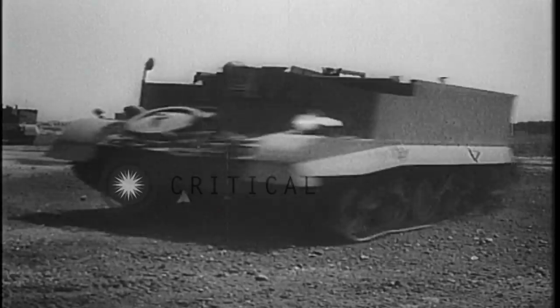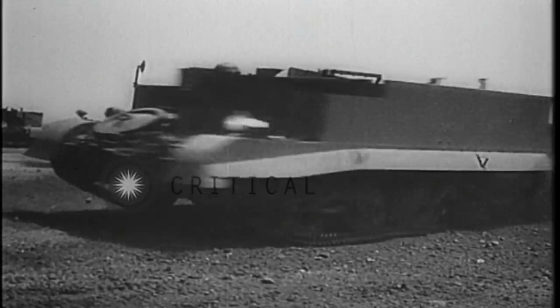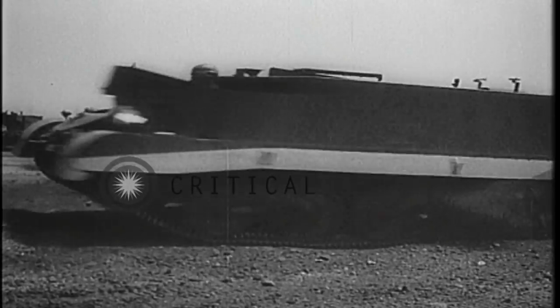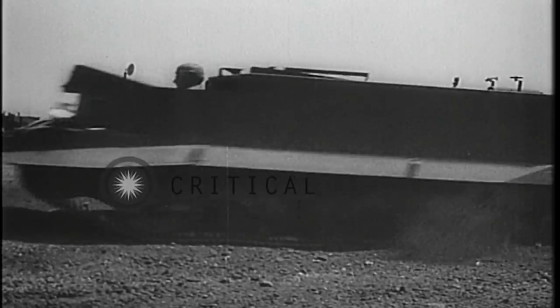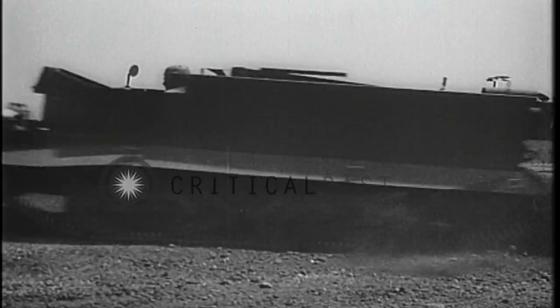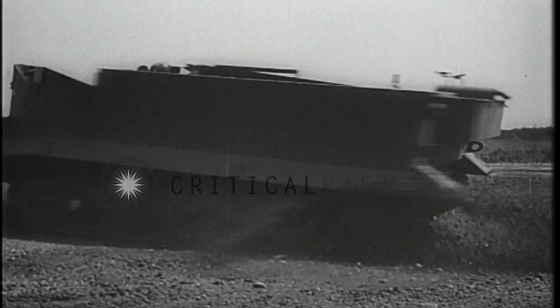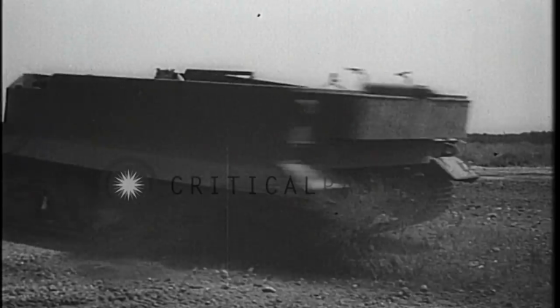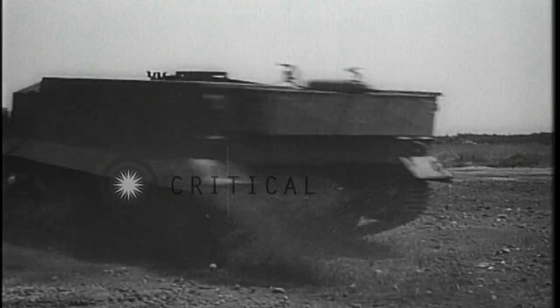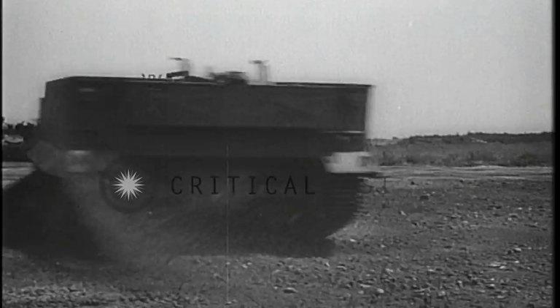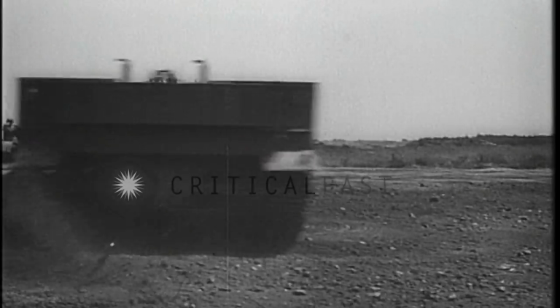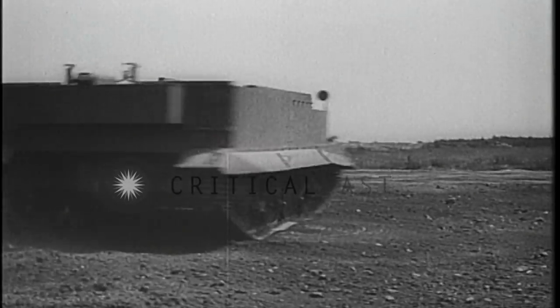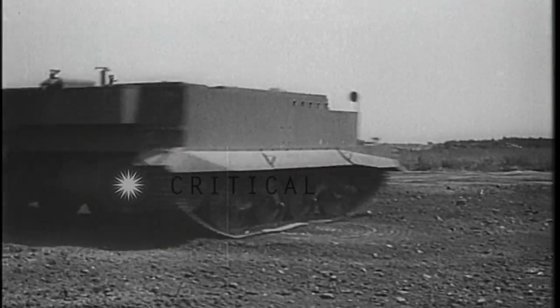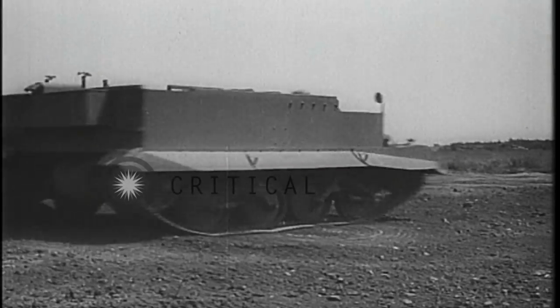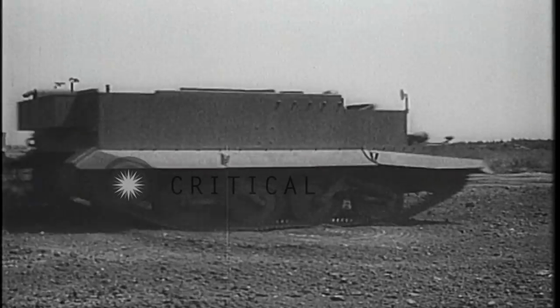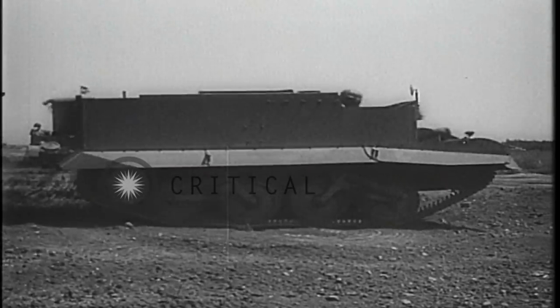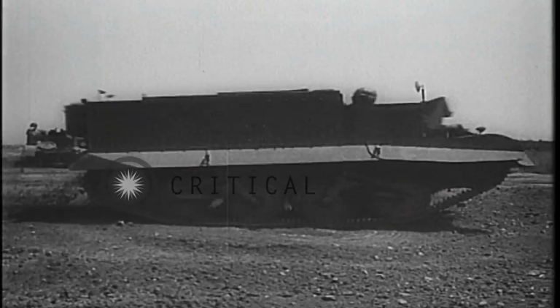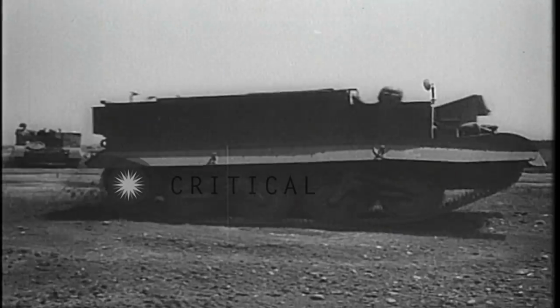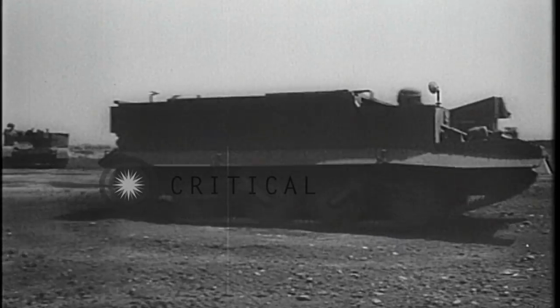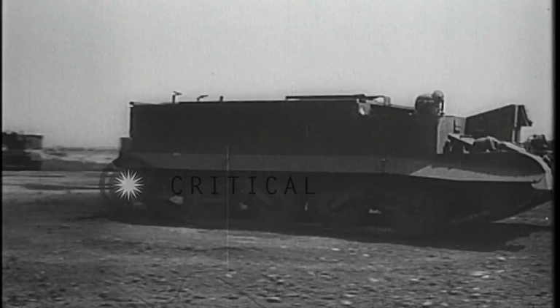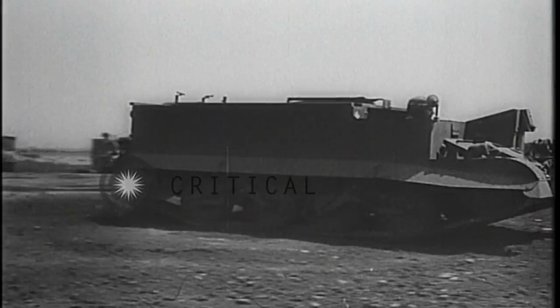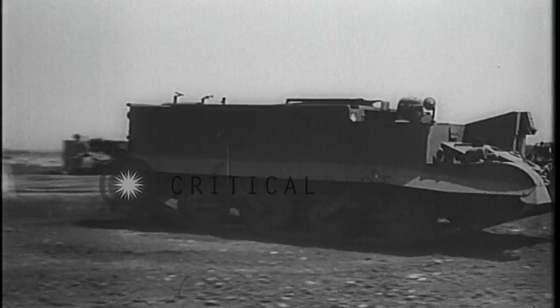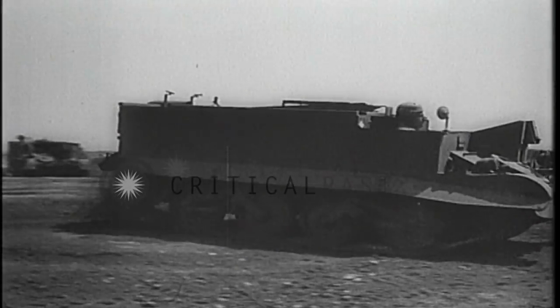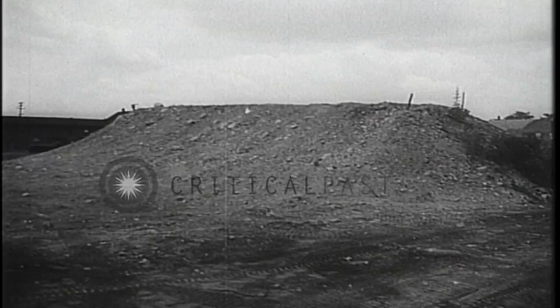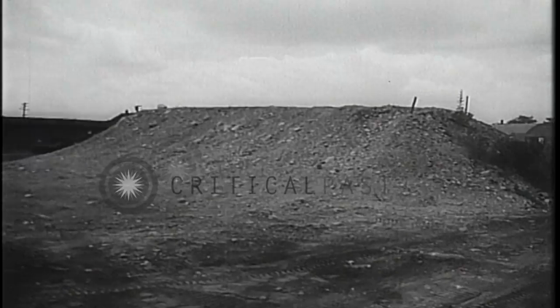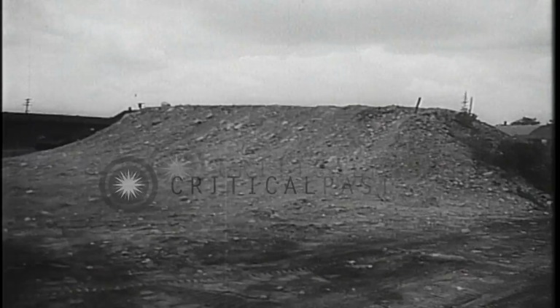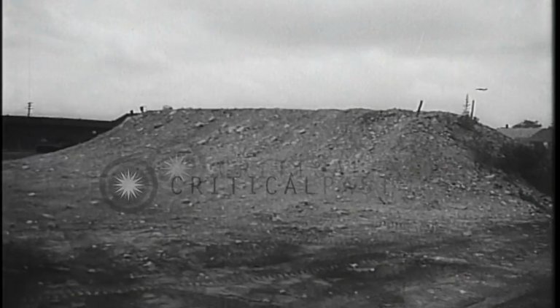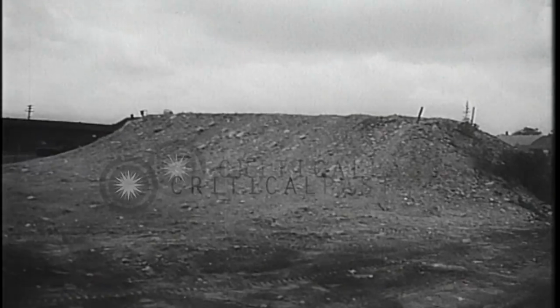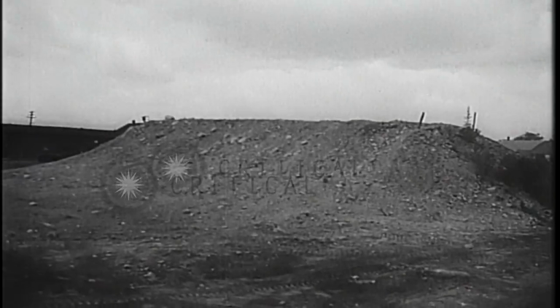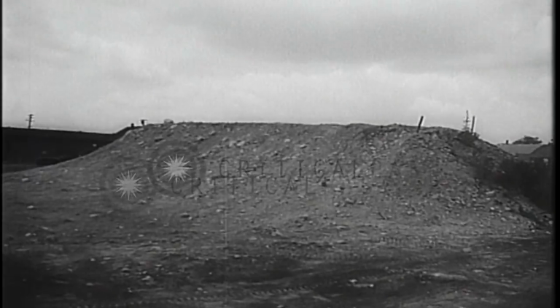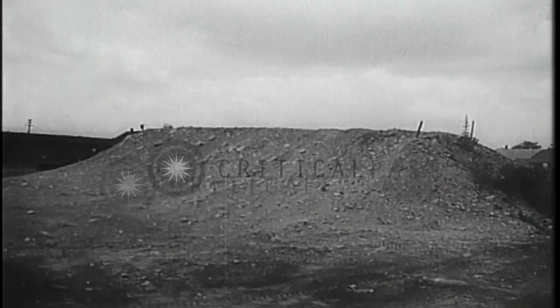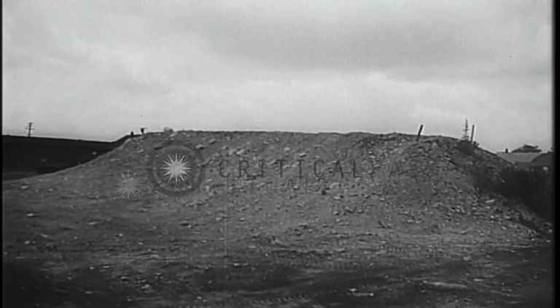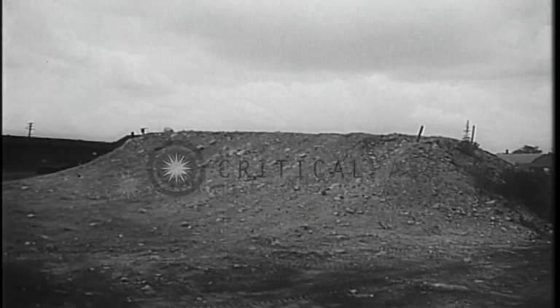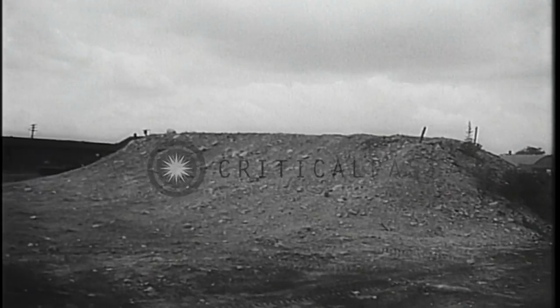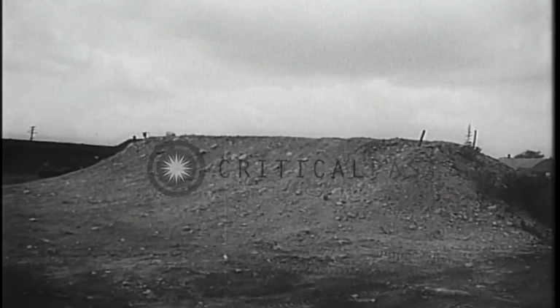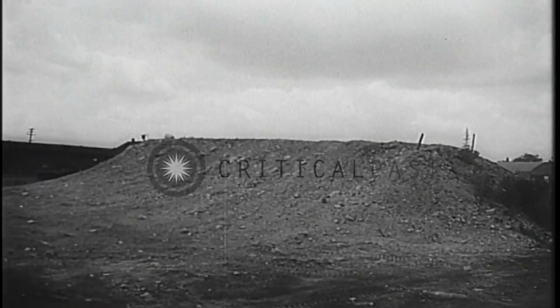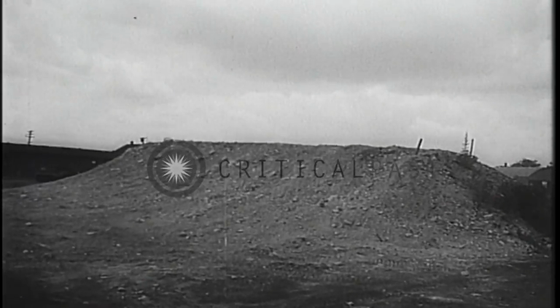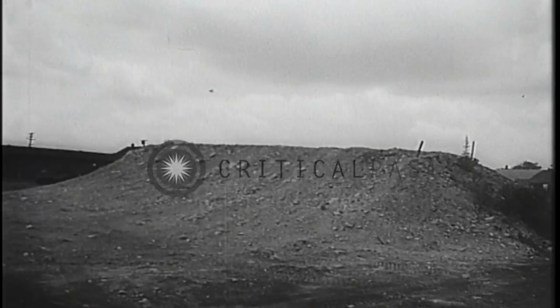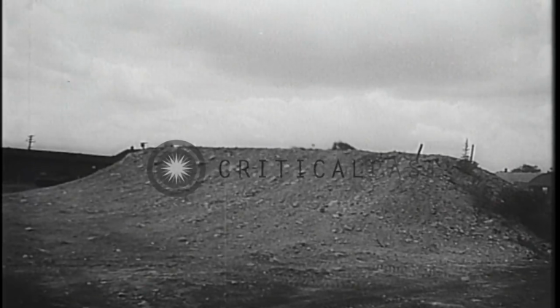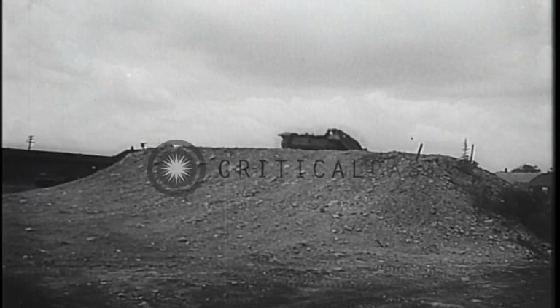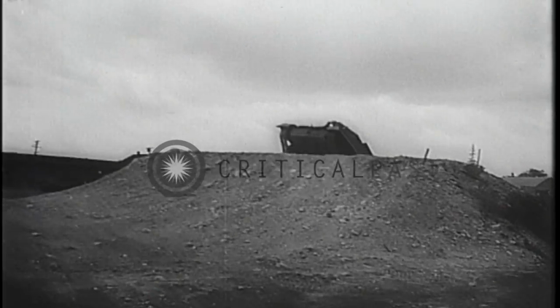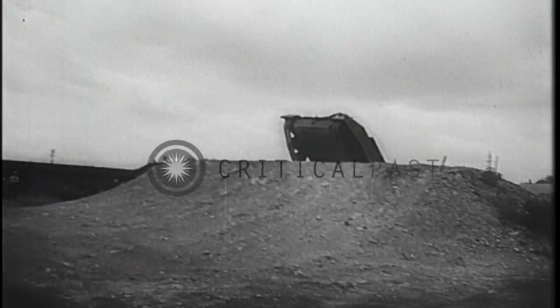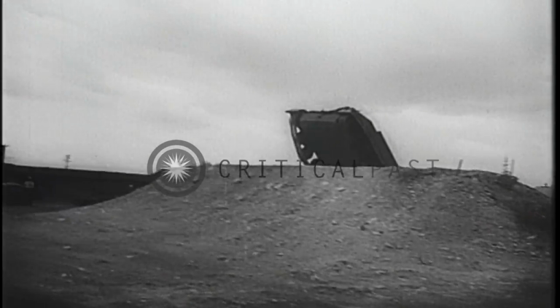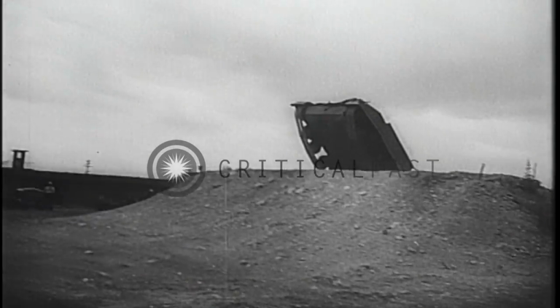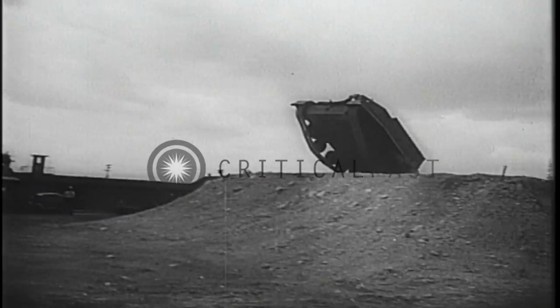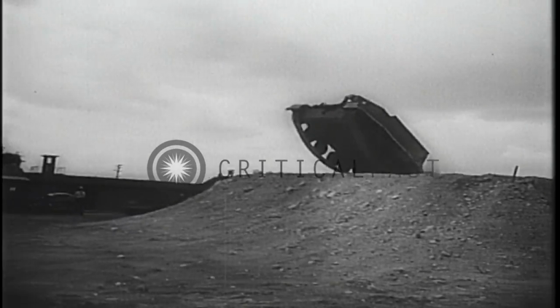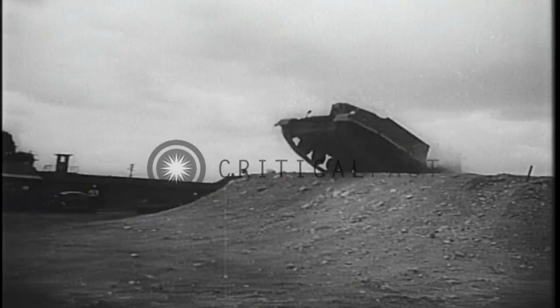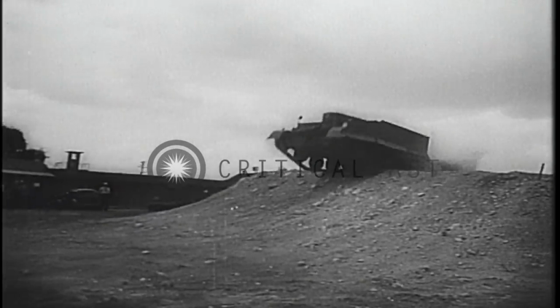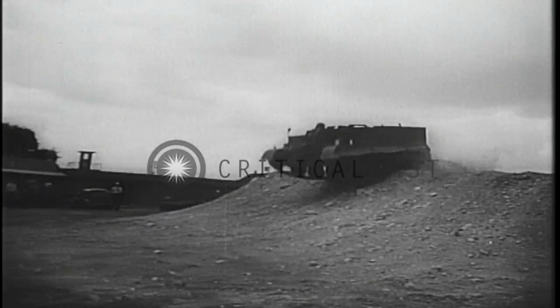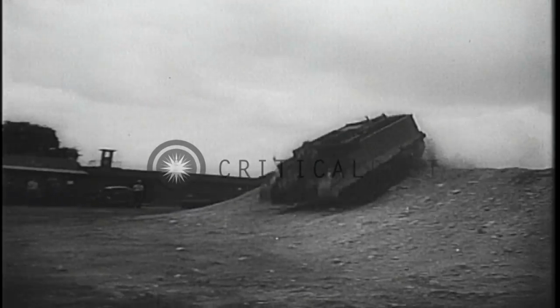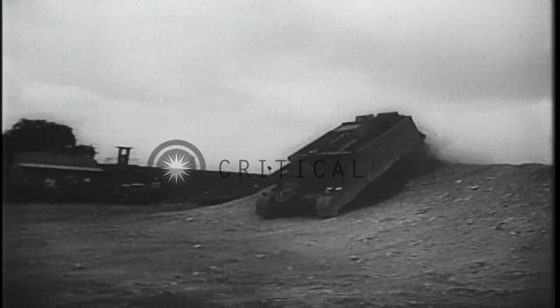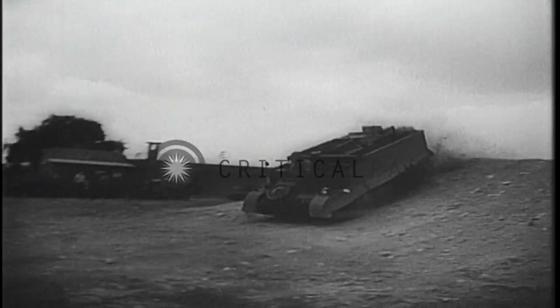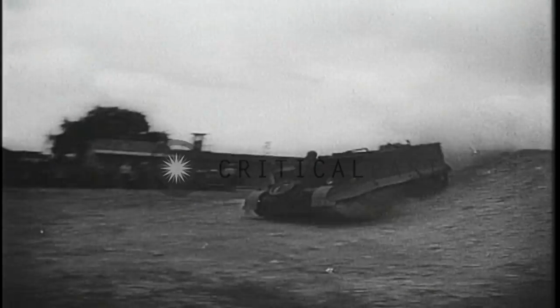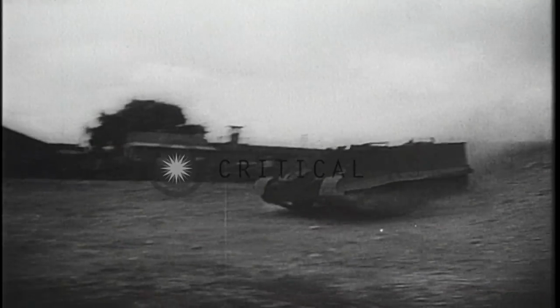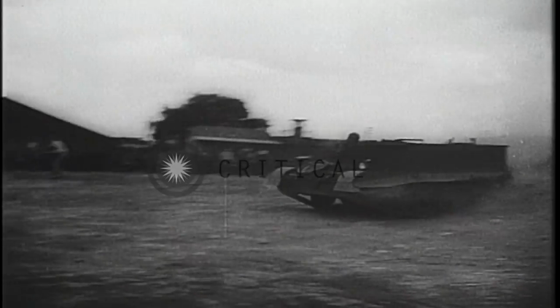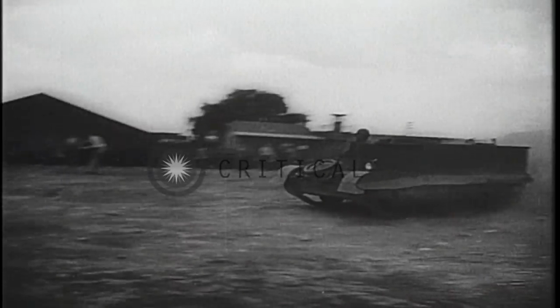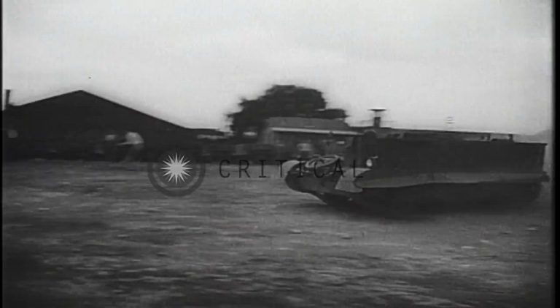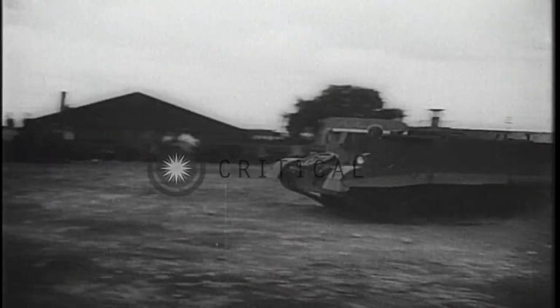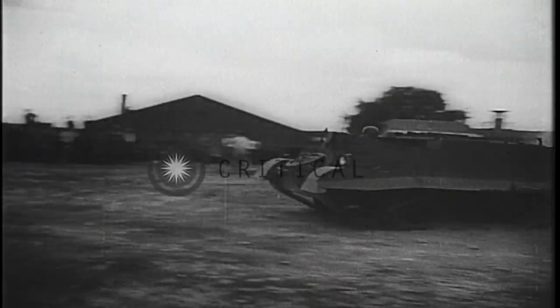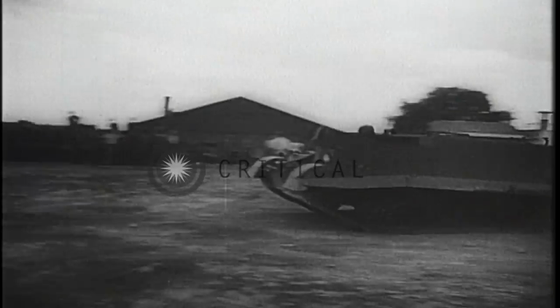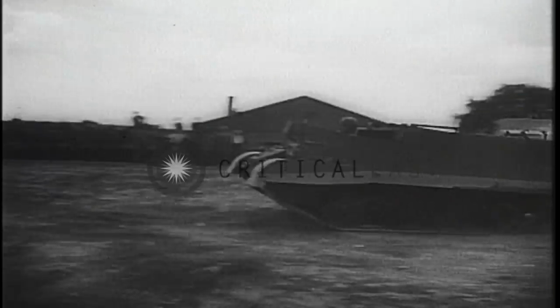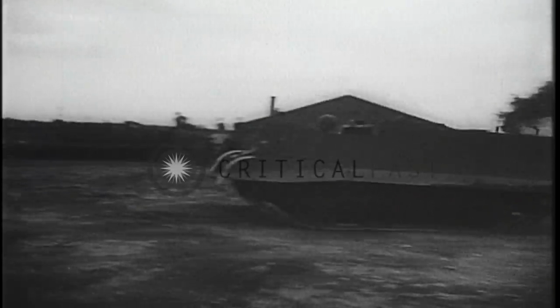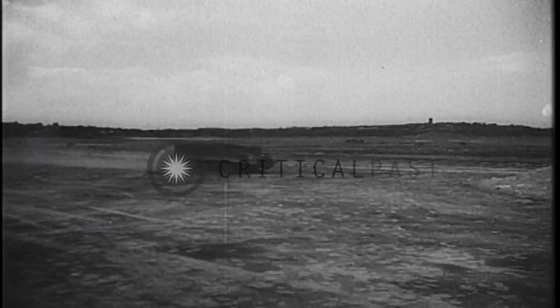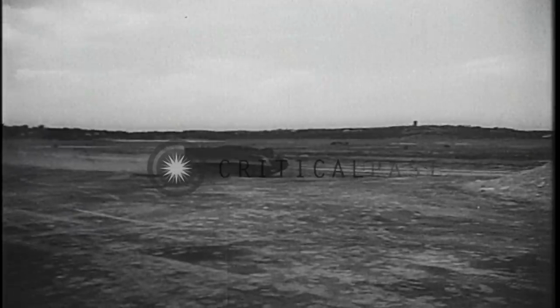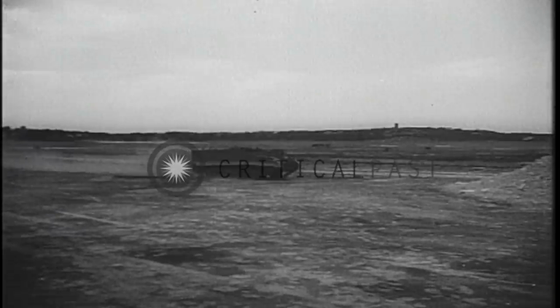Designed for frontline duty to carry machine gun and mortar crews into battle, it is now in mass production in American factories.